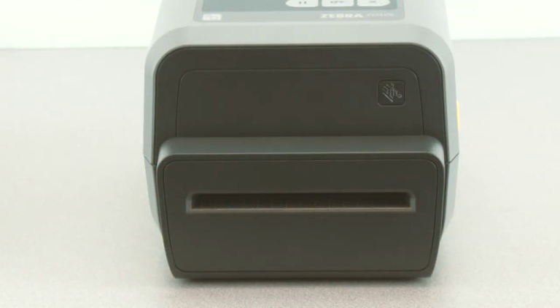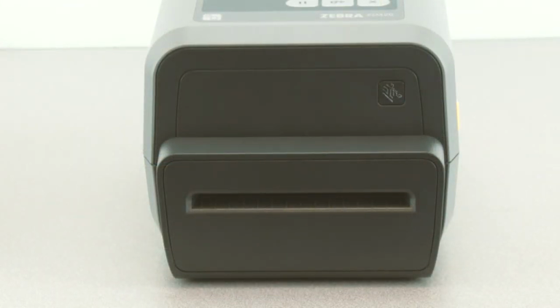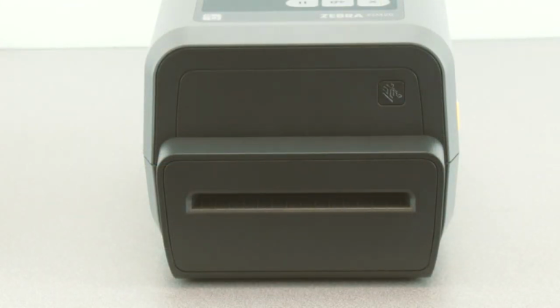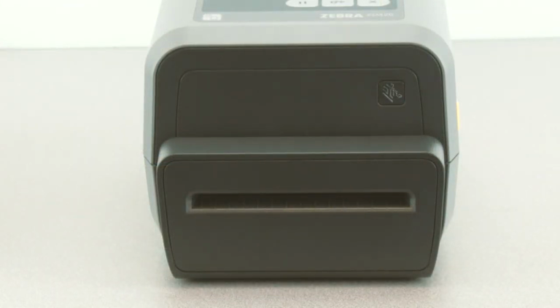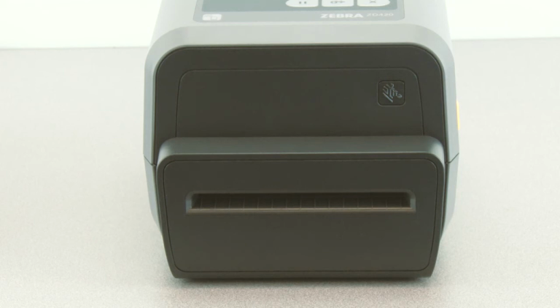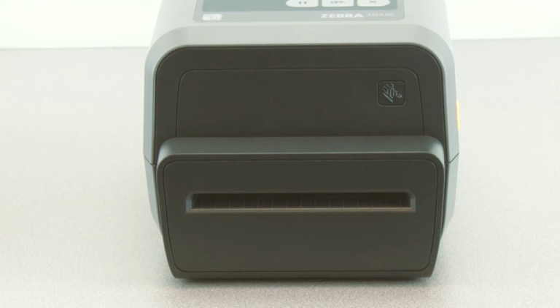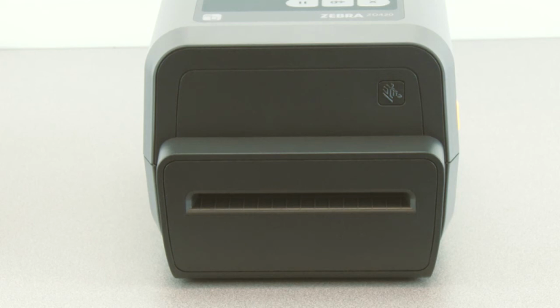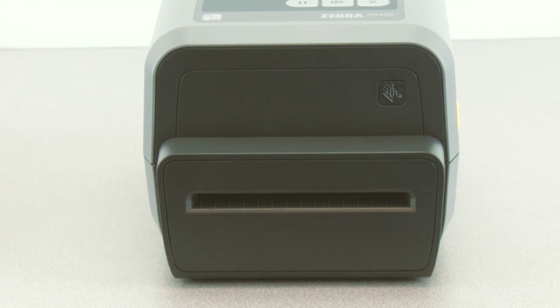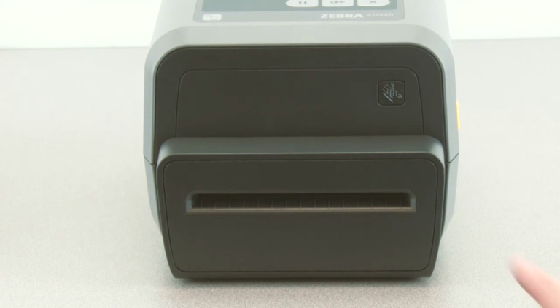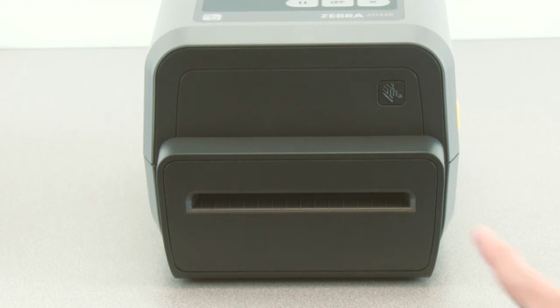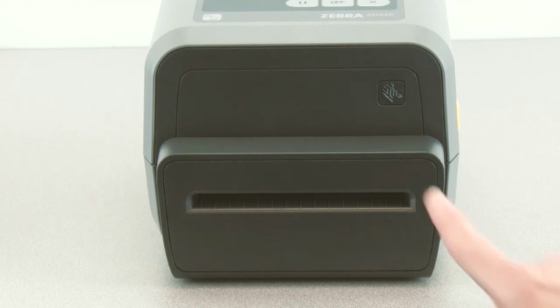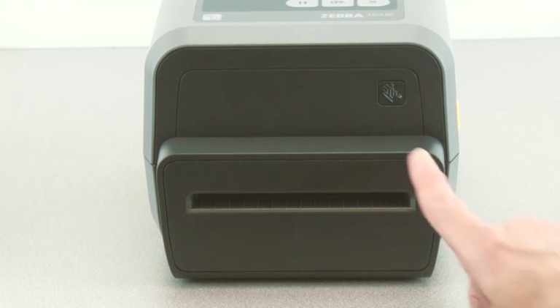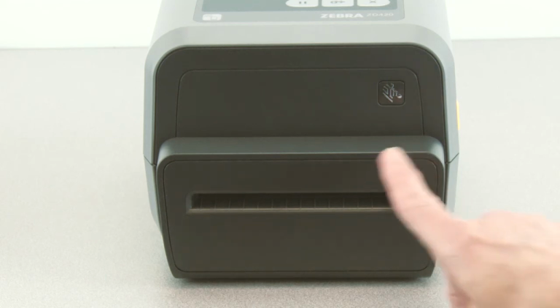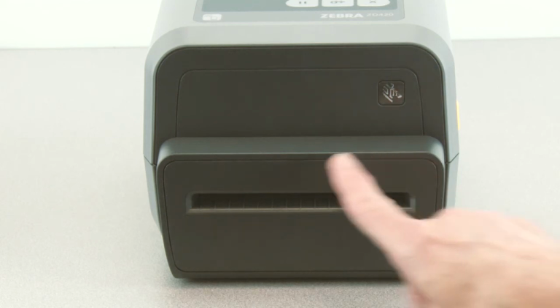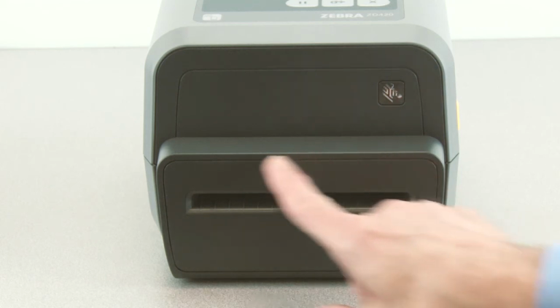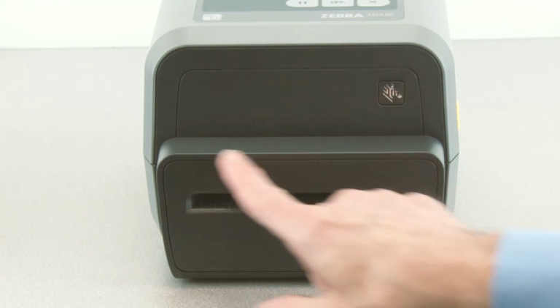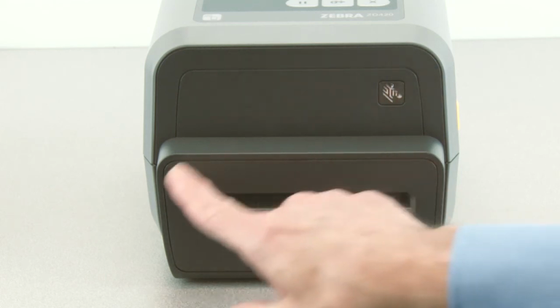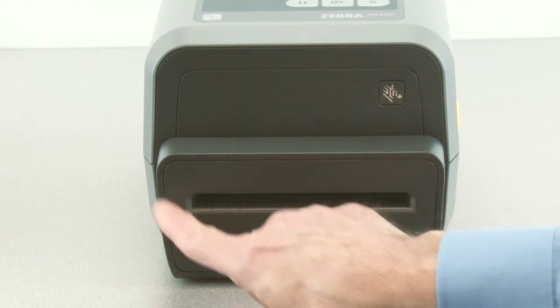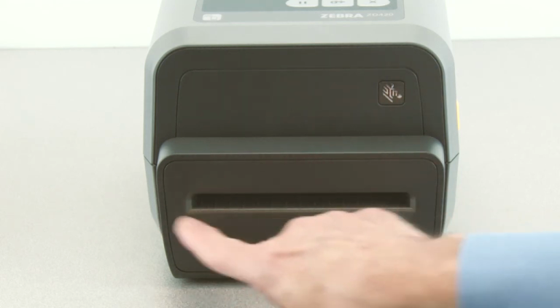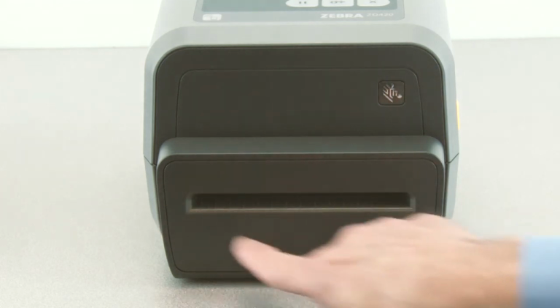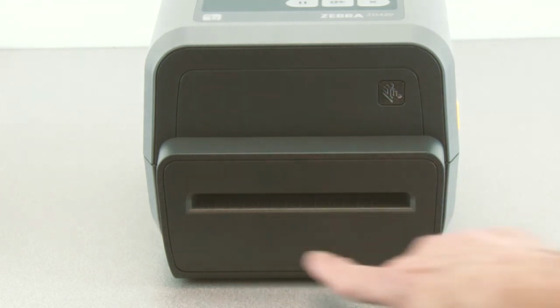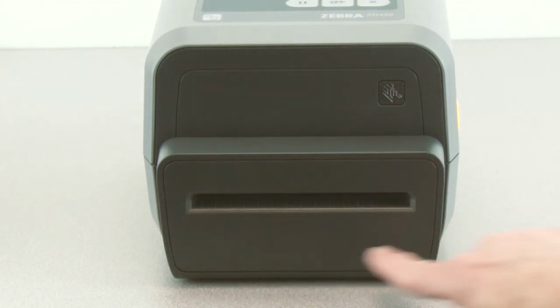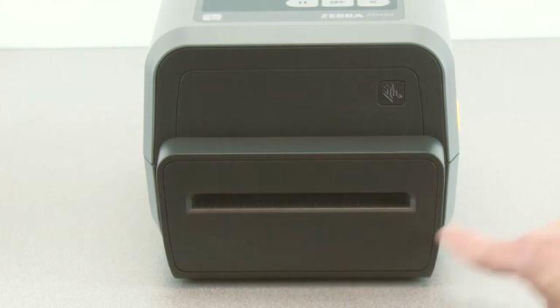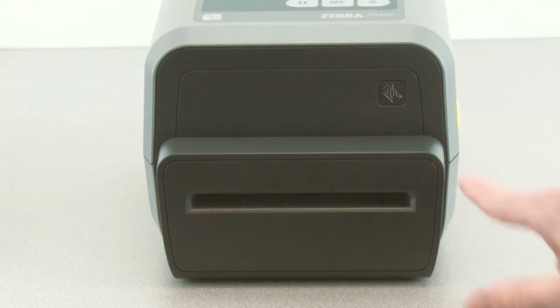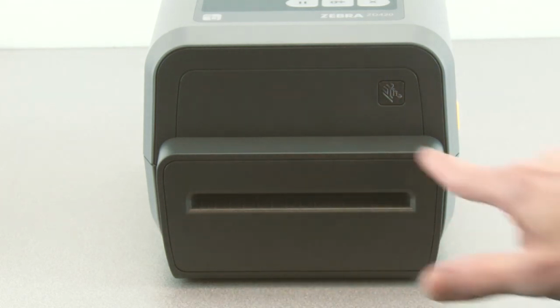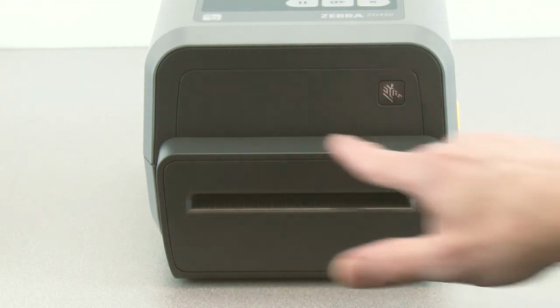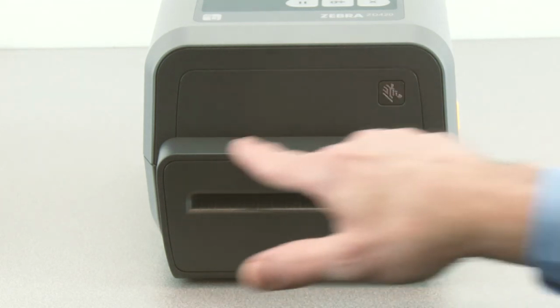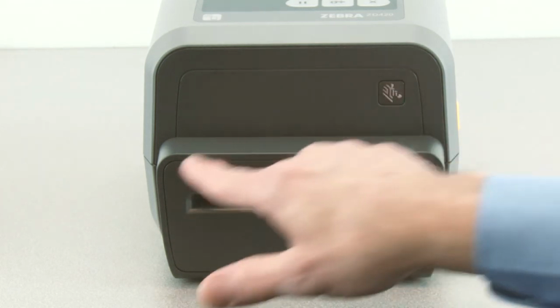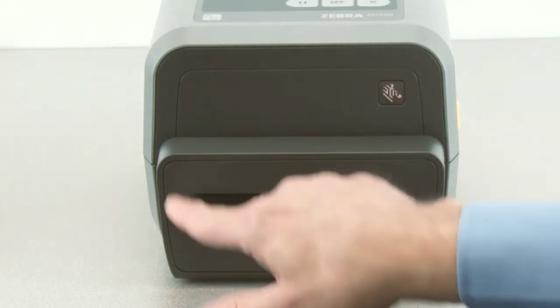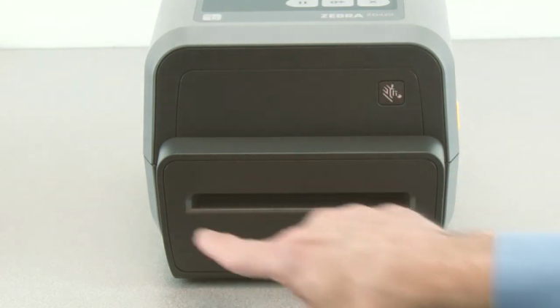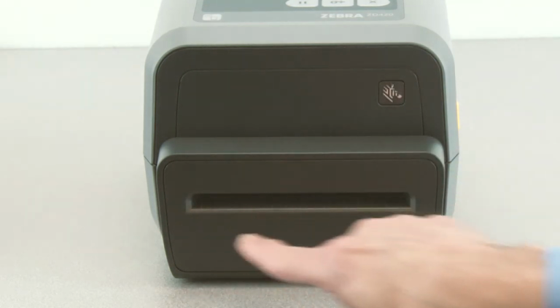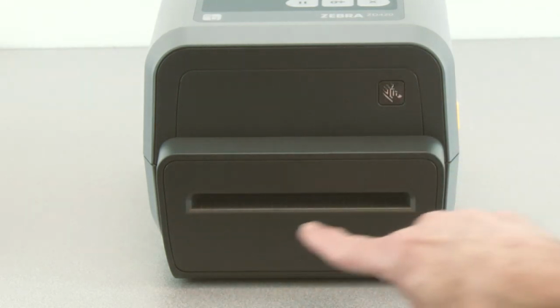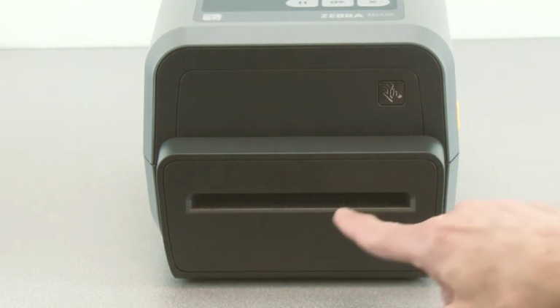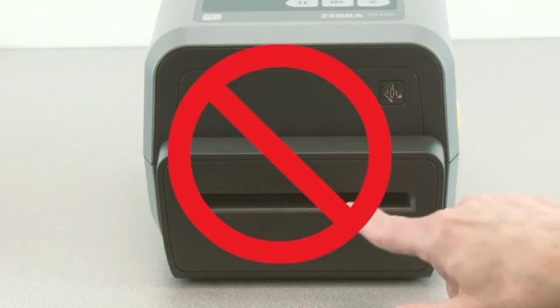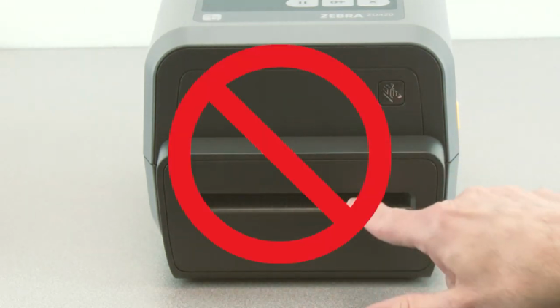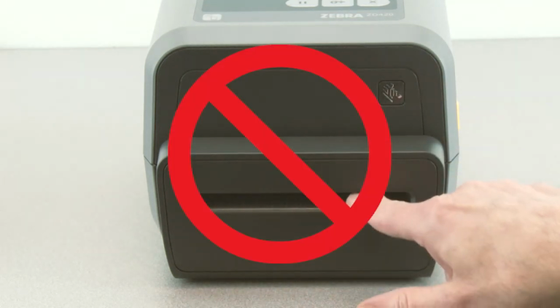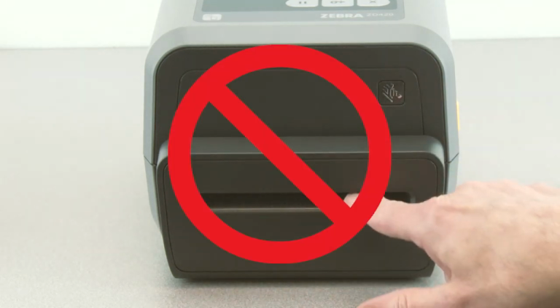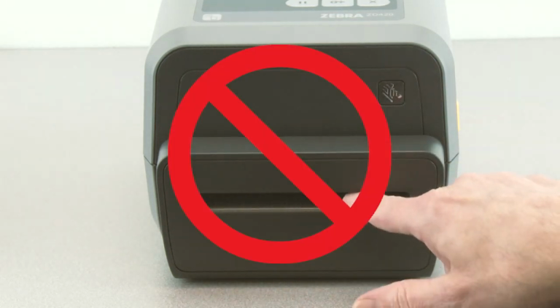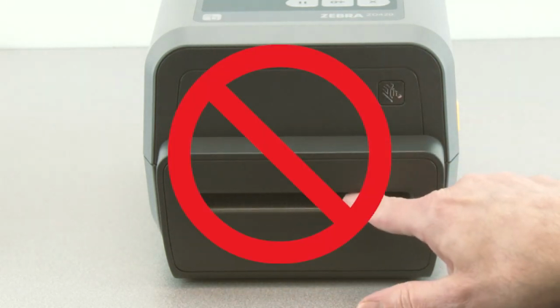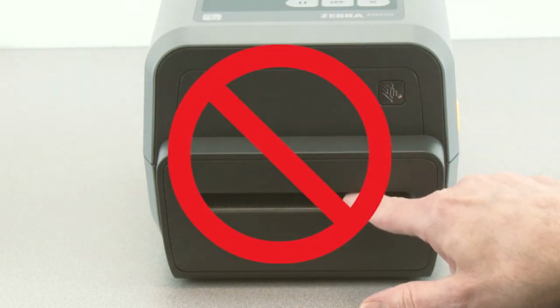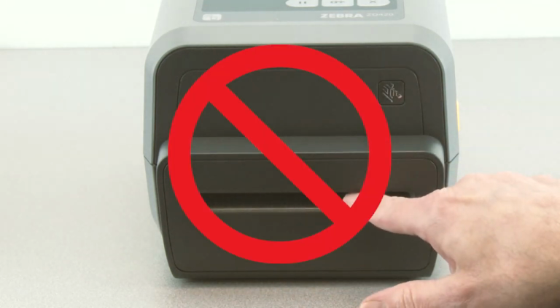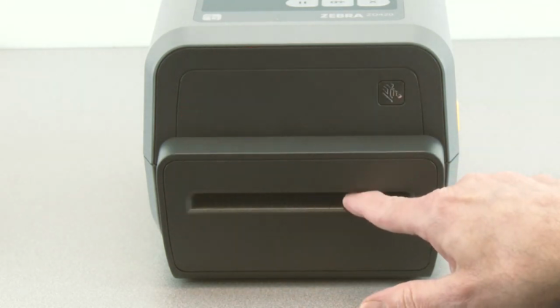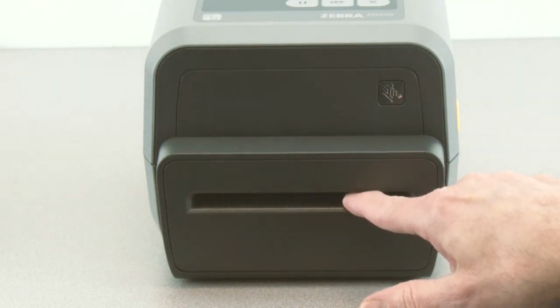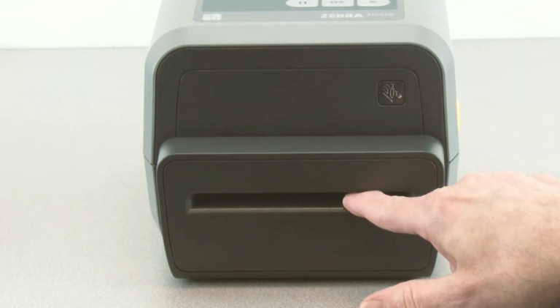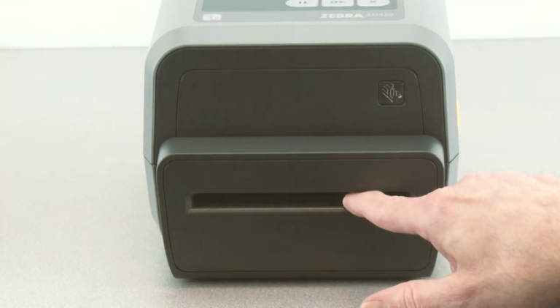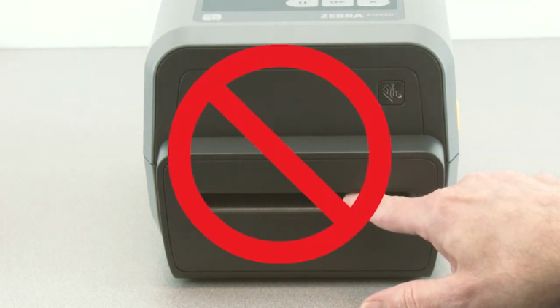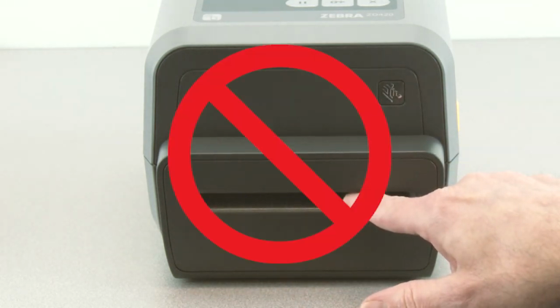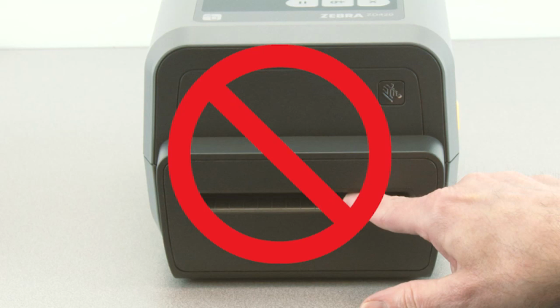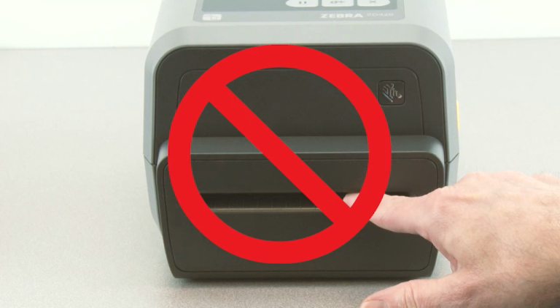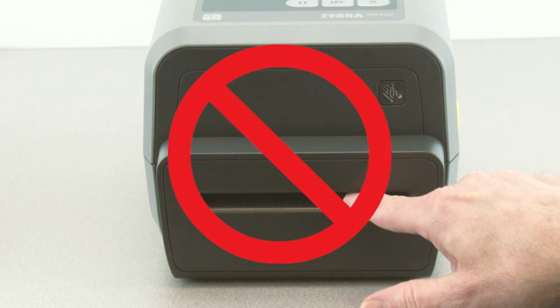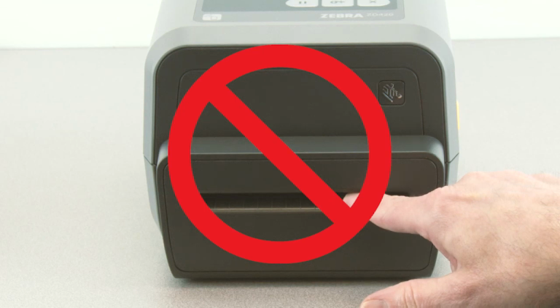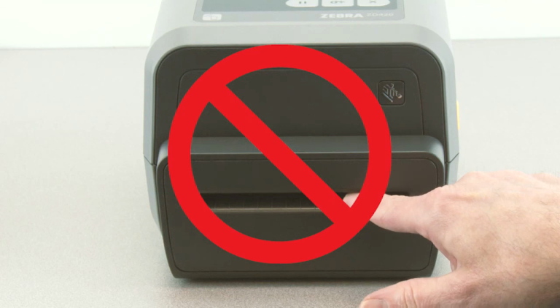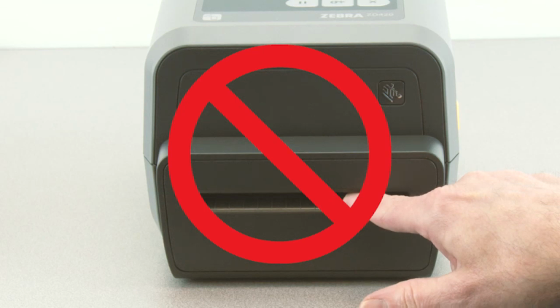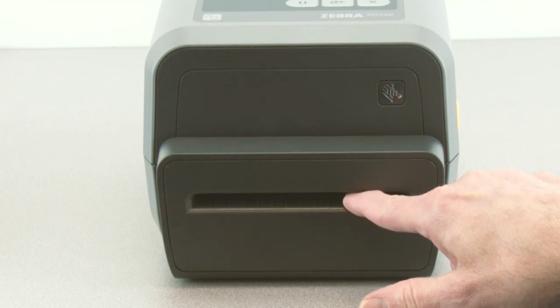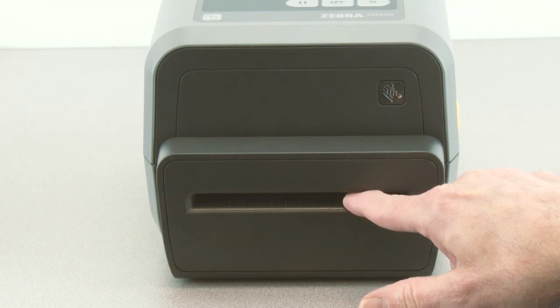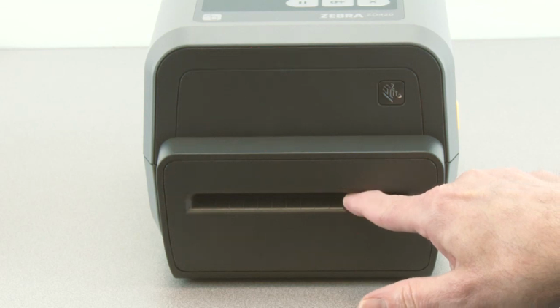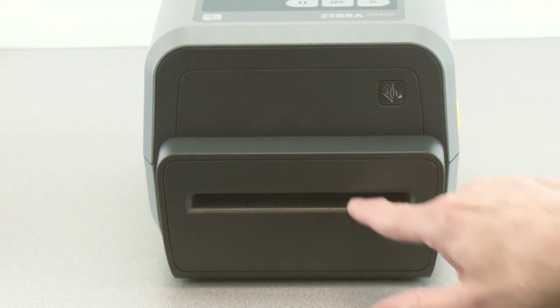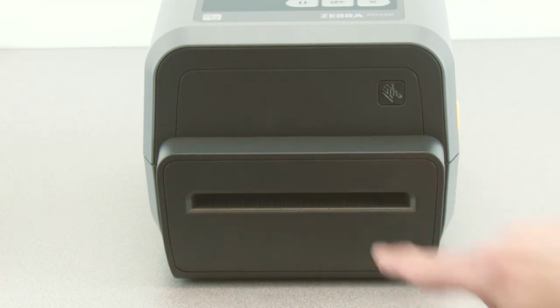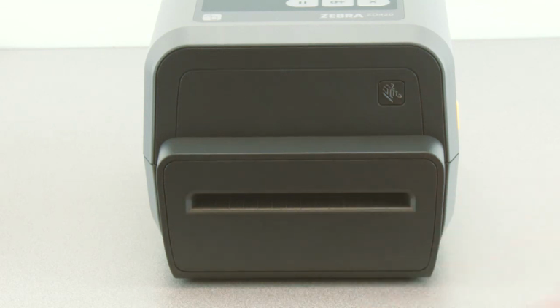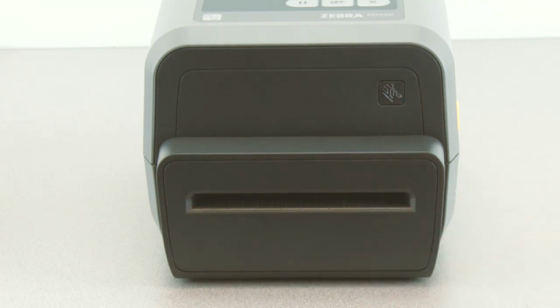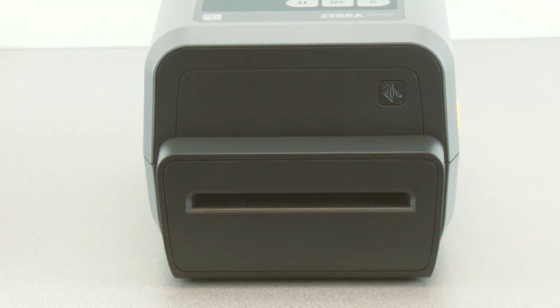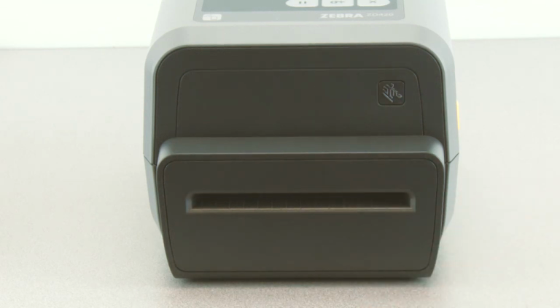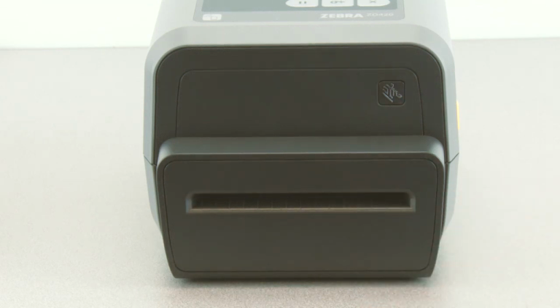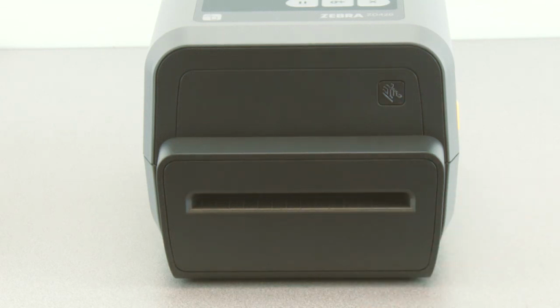Media Cutter Exit Slot. Do not insert fingers, tools, or other objects in the slot.